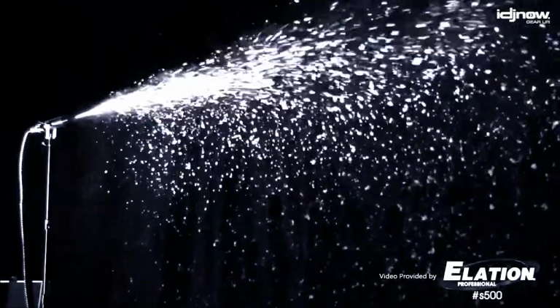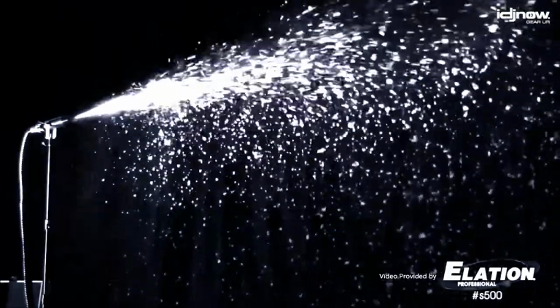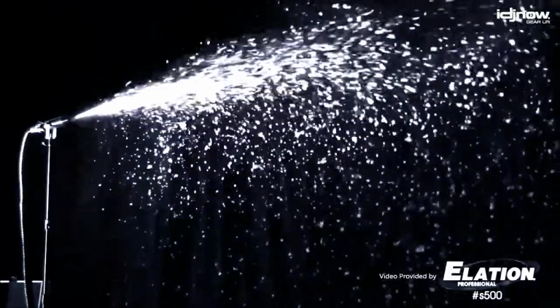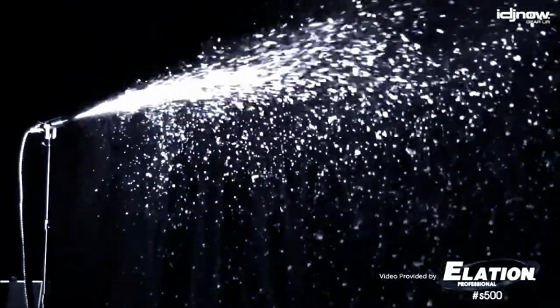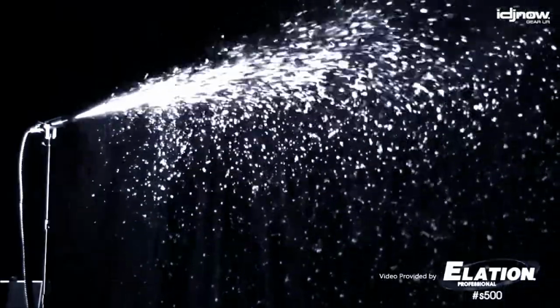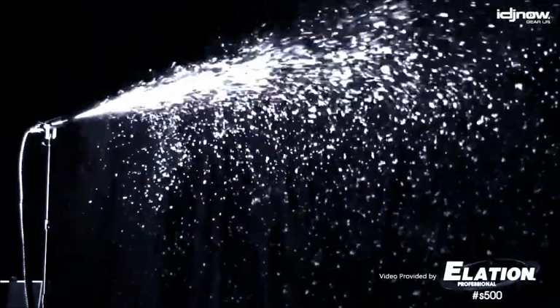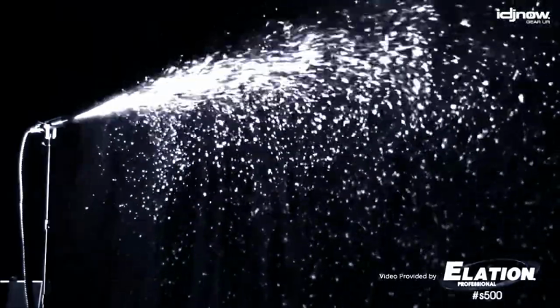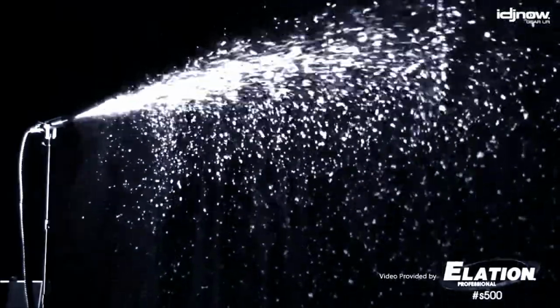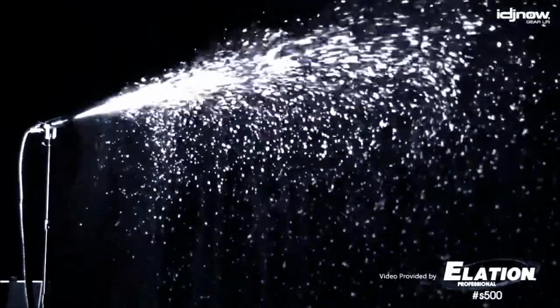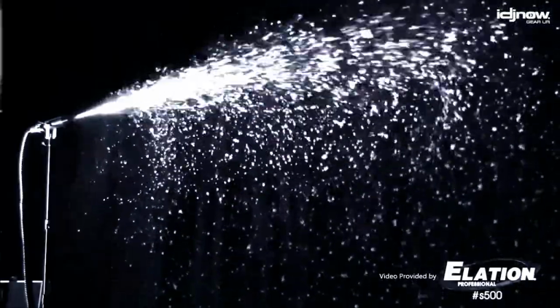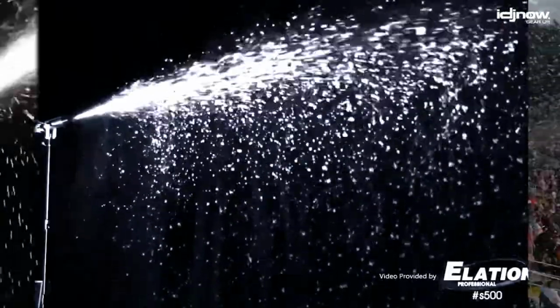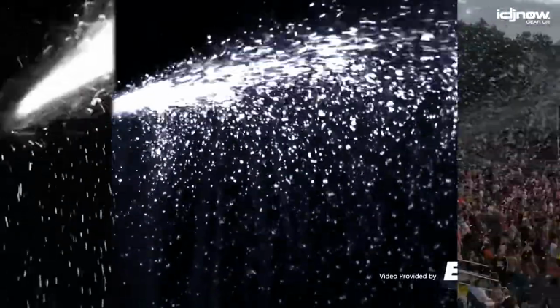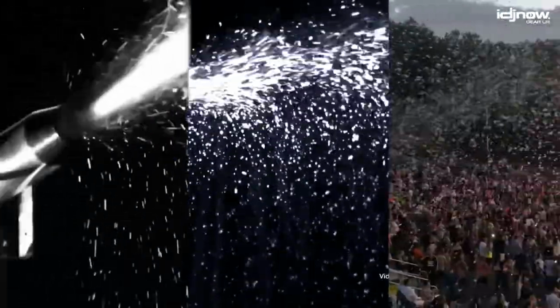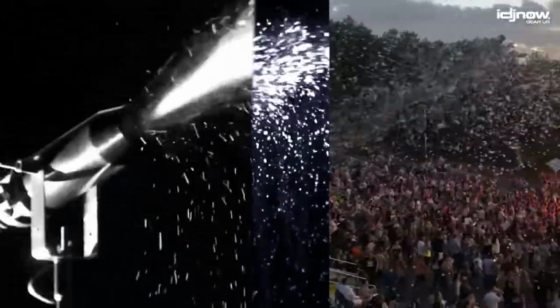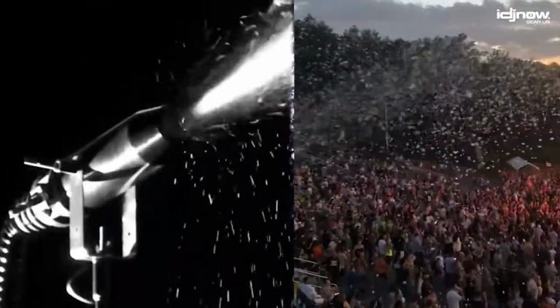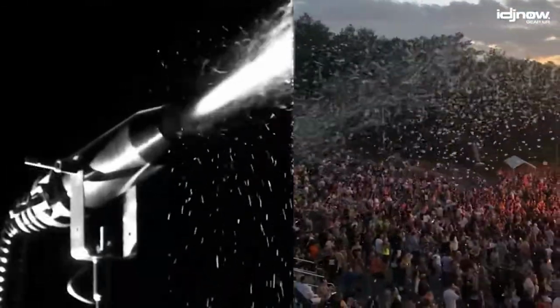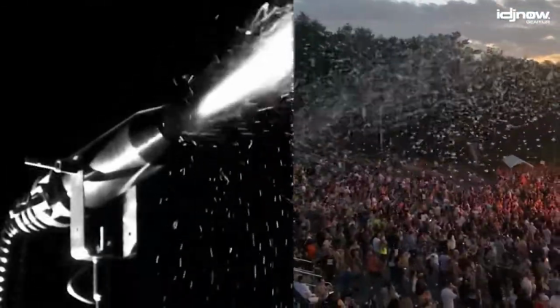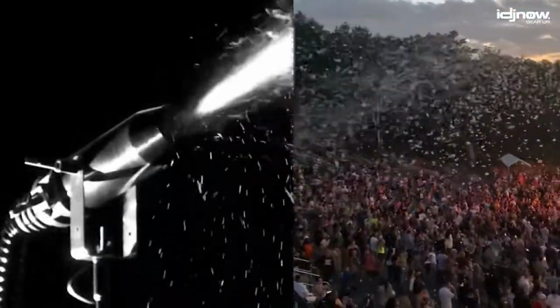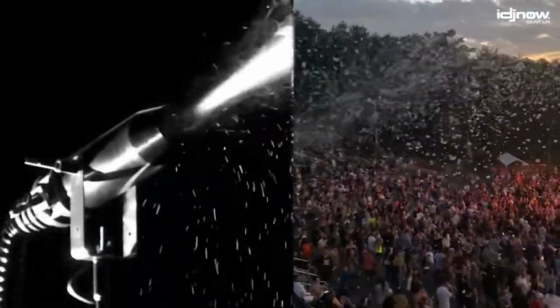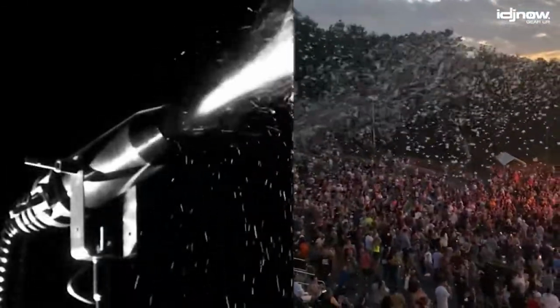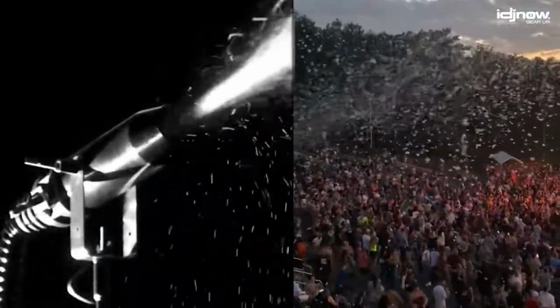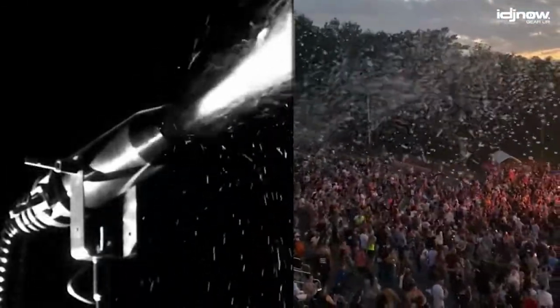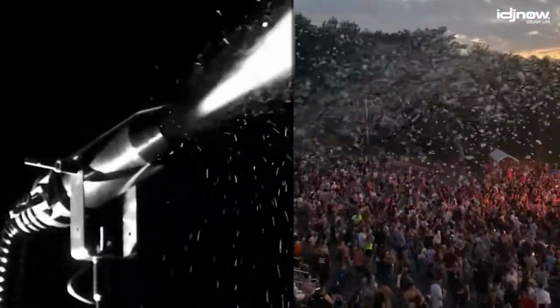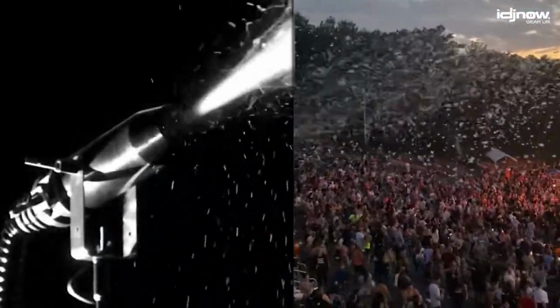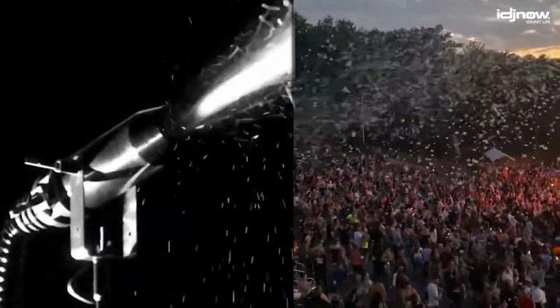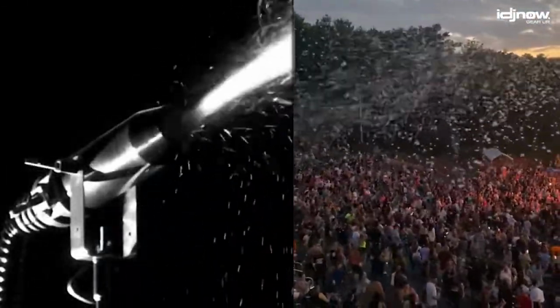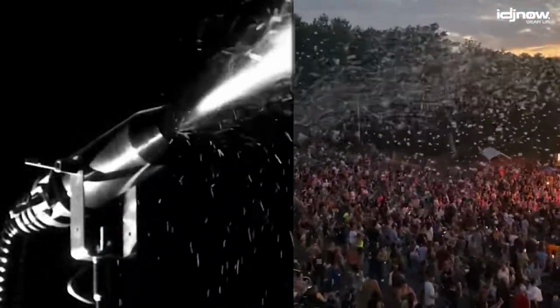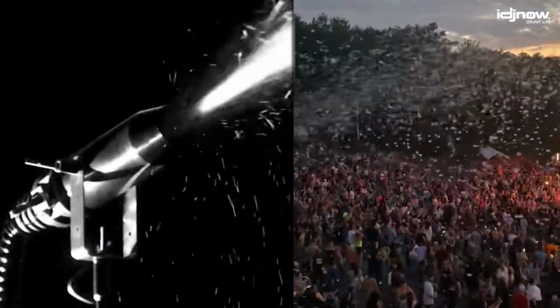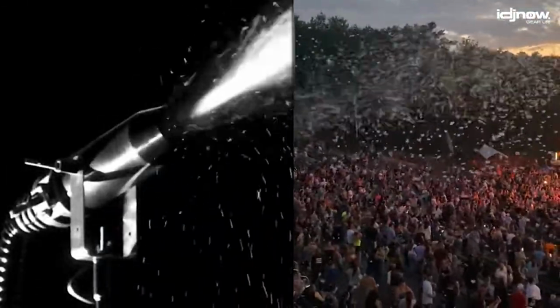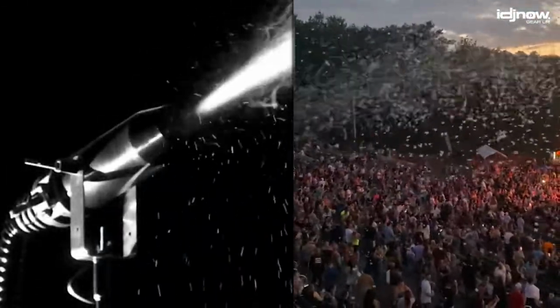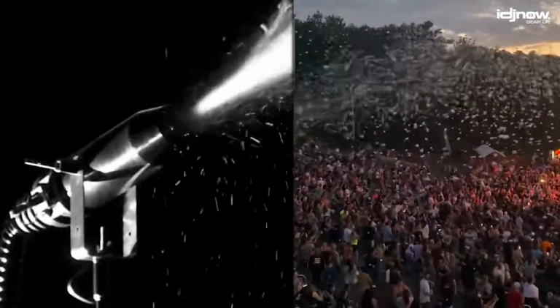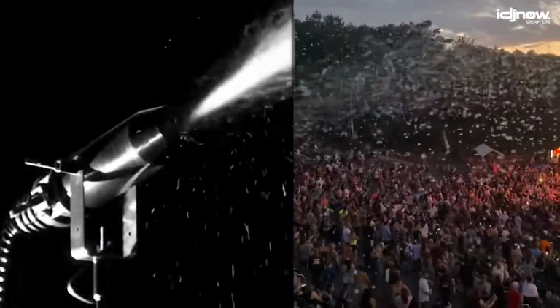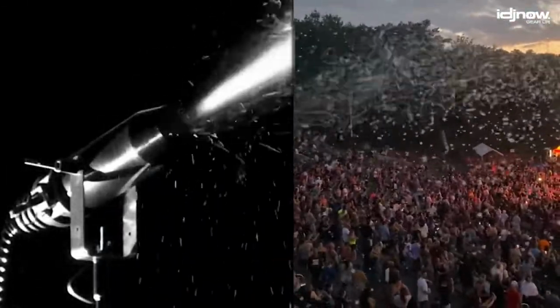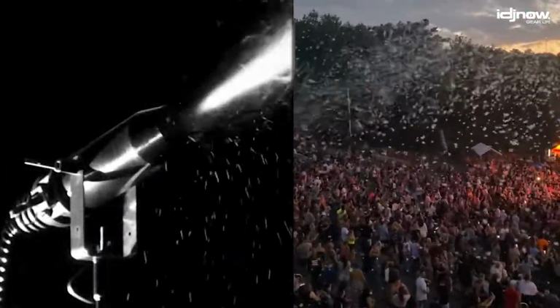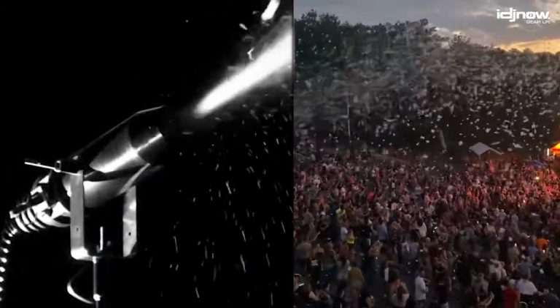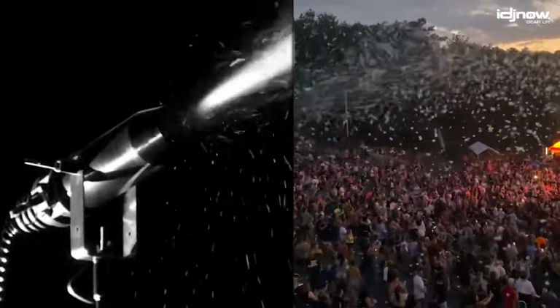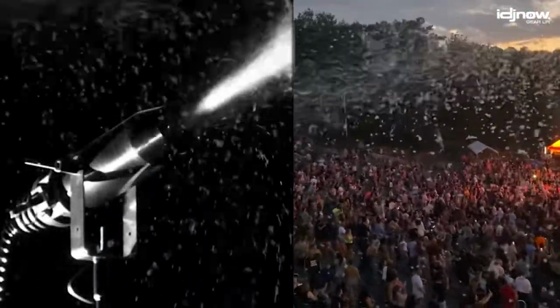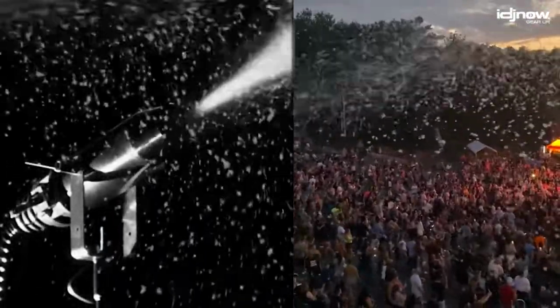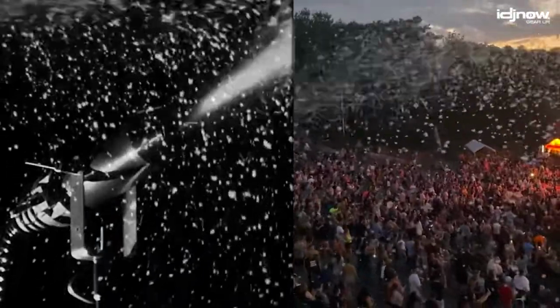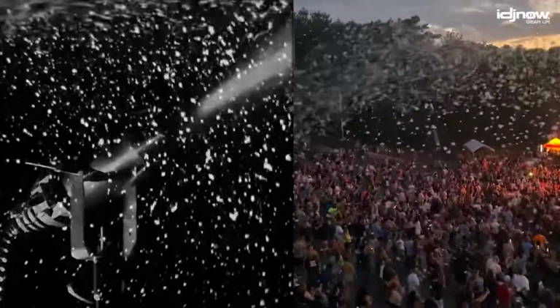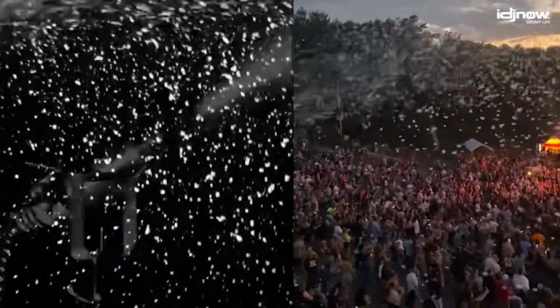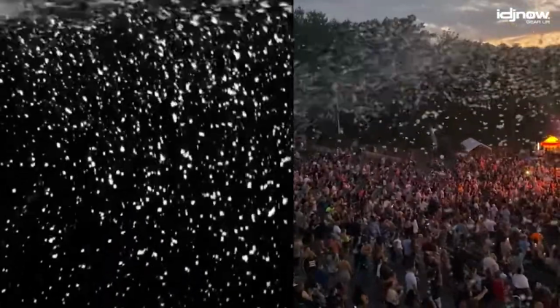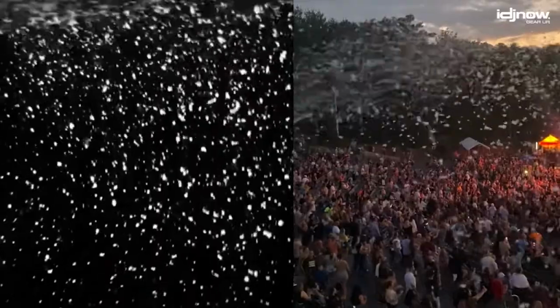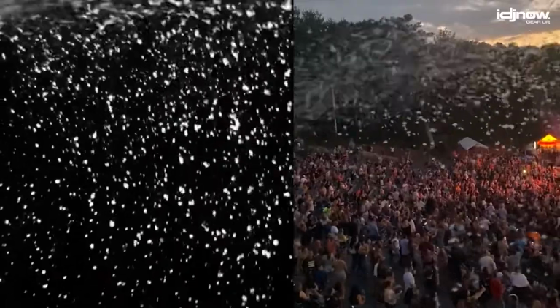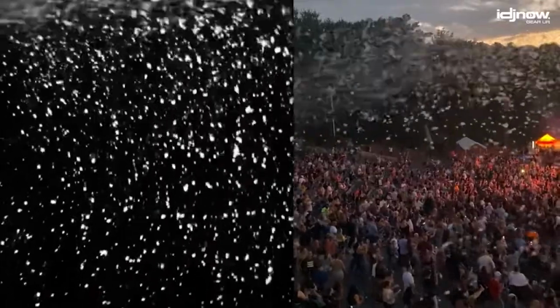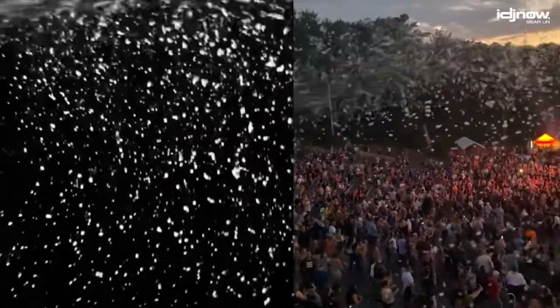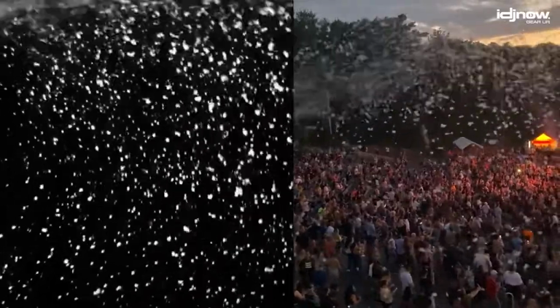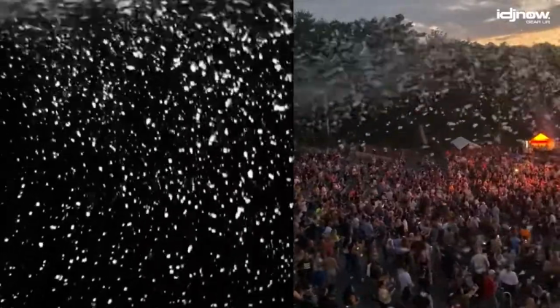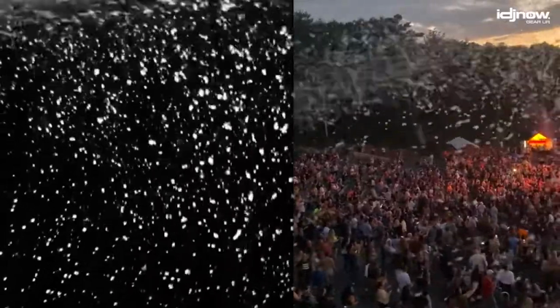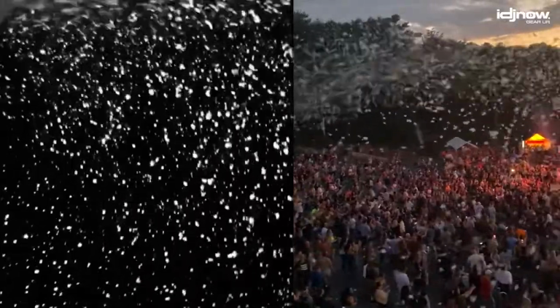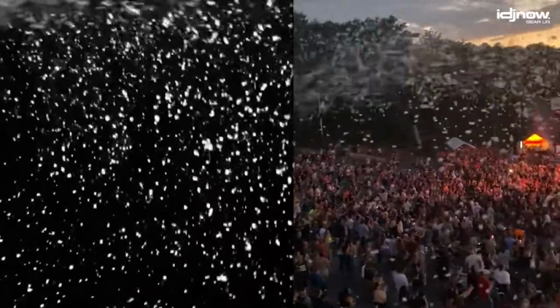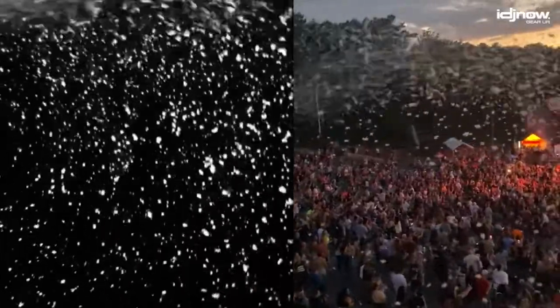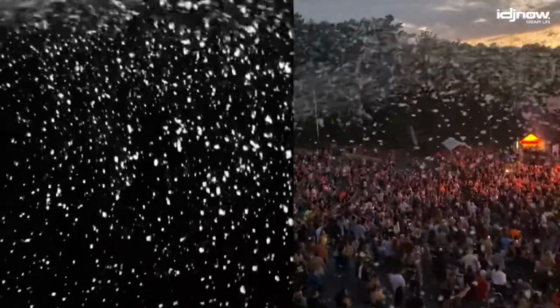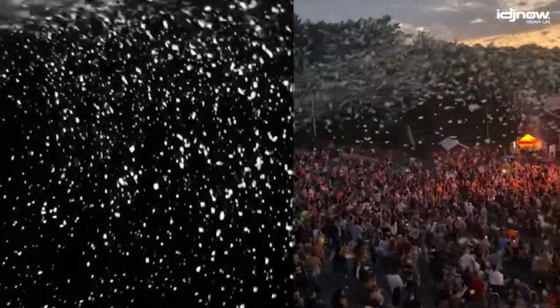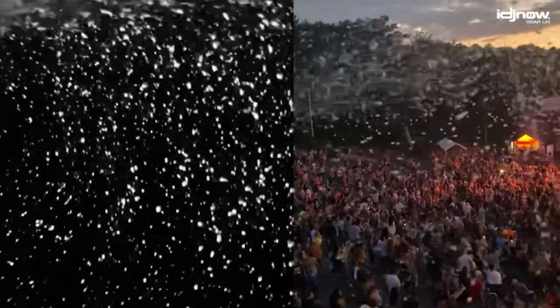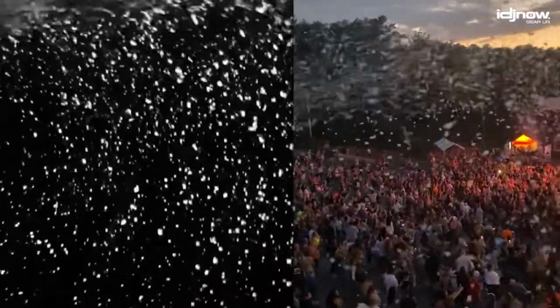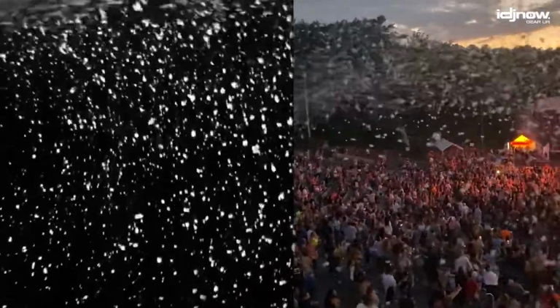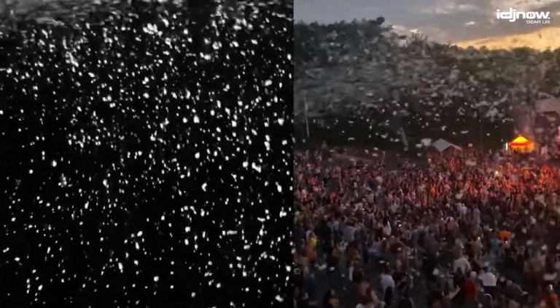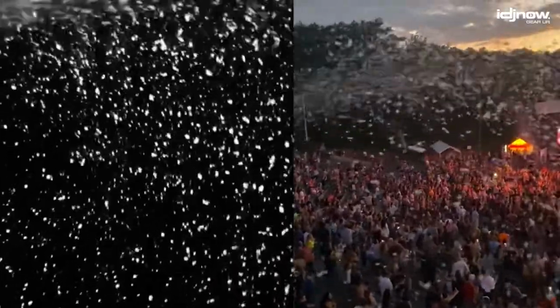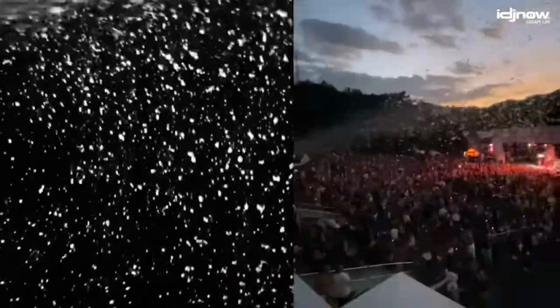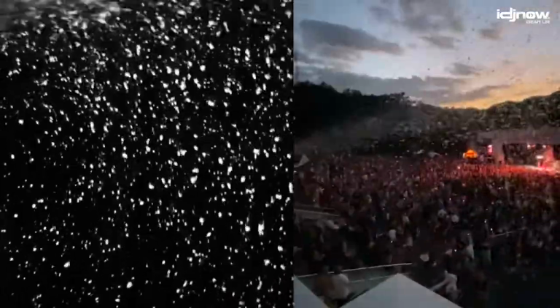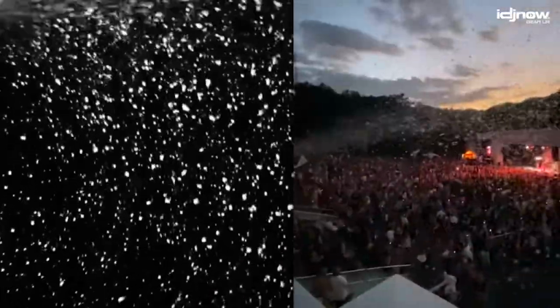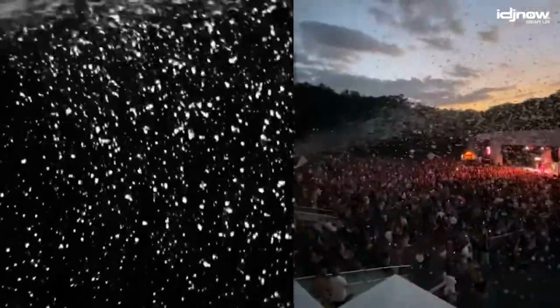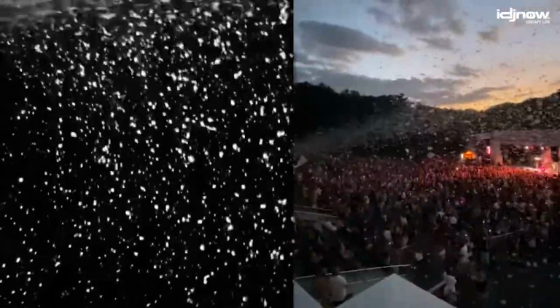With 1200 watts of power, you're guaranteed a steady, direct stream of artificial snow, capable of reaching great distances.